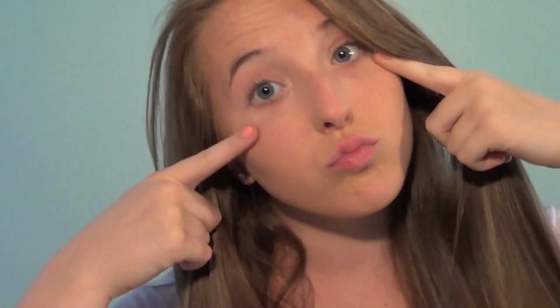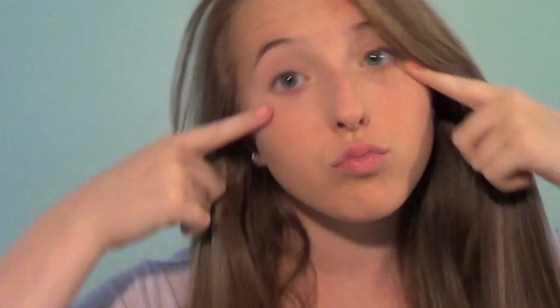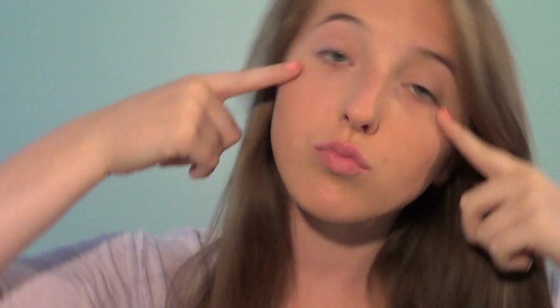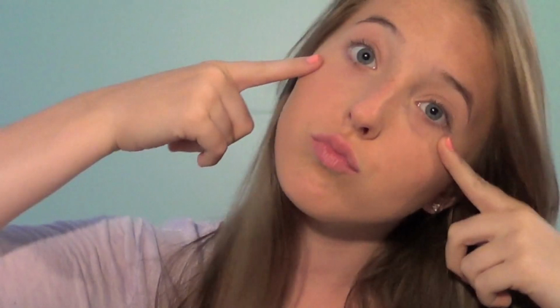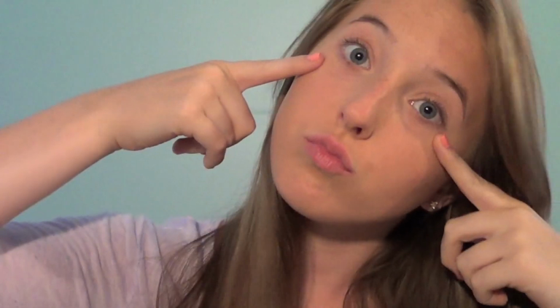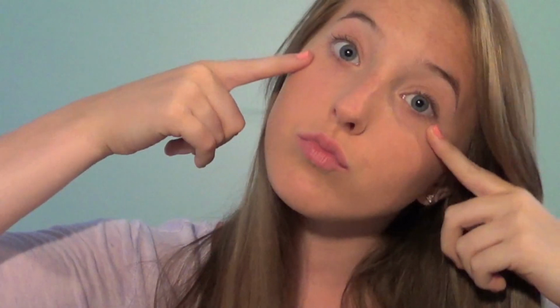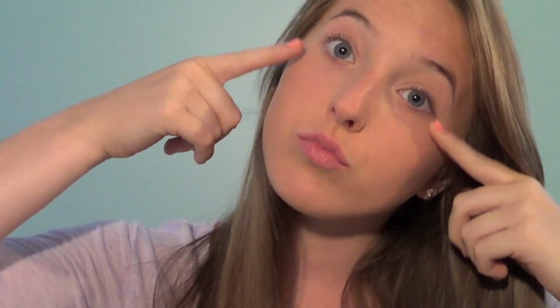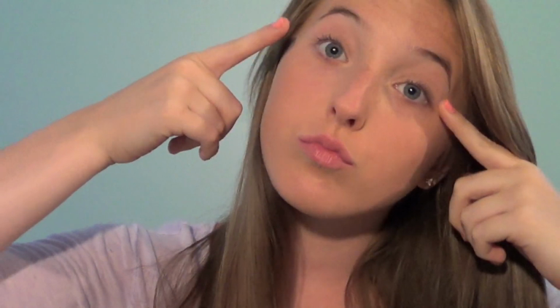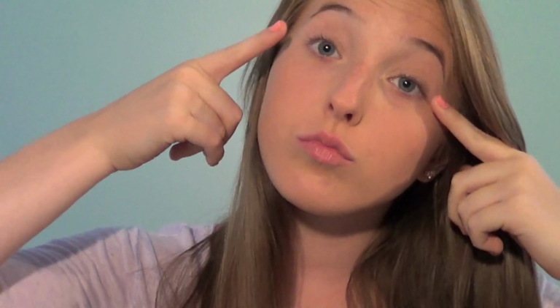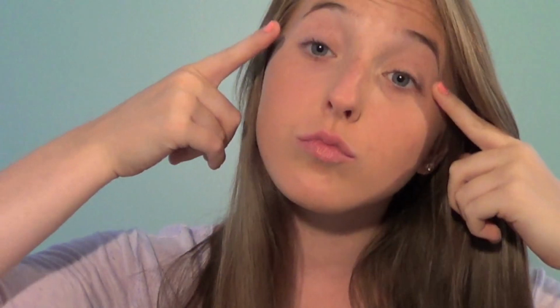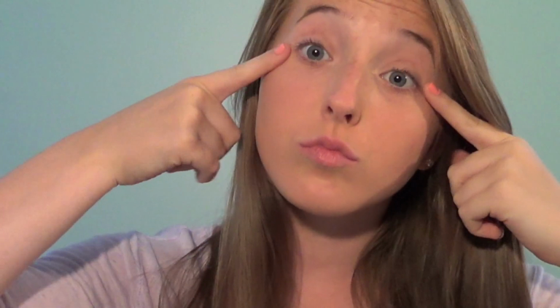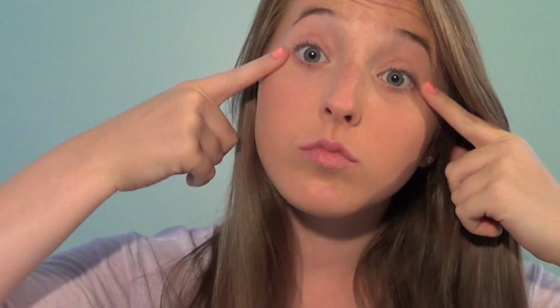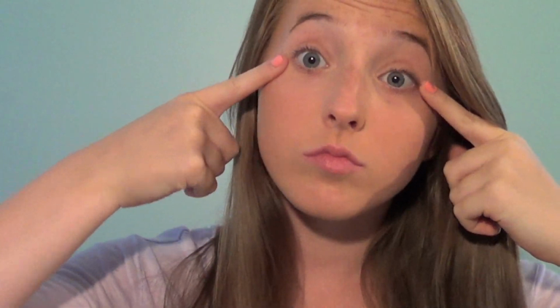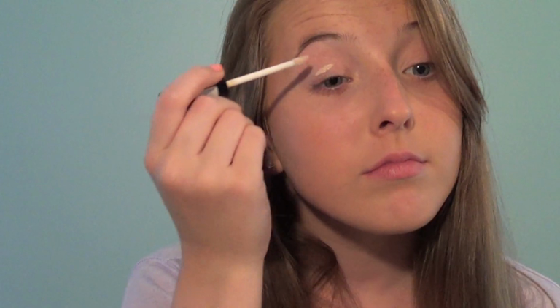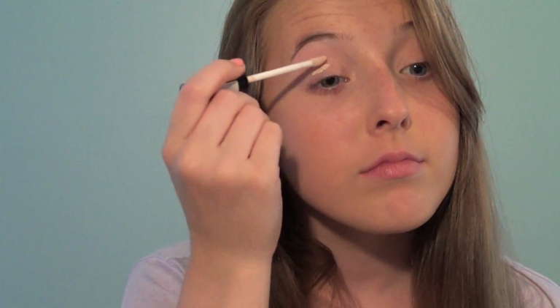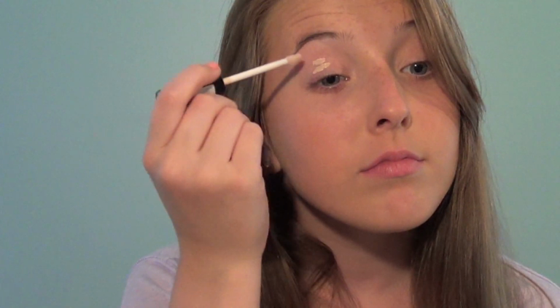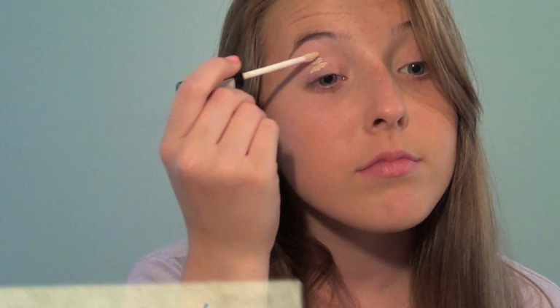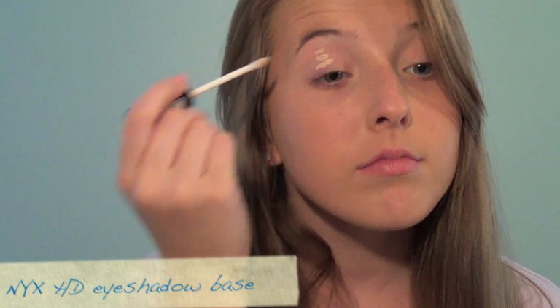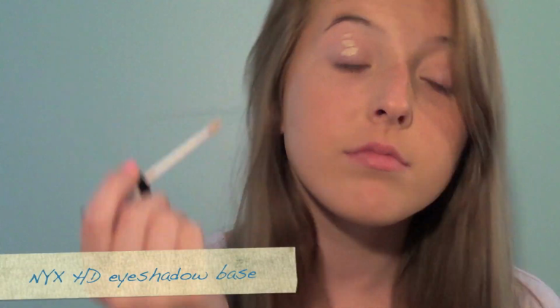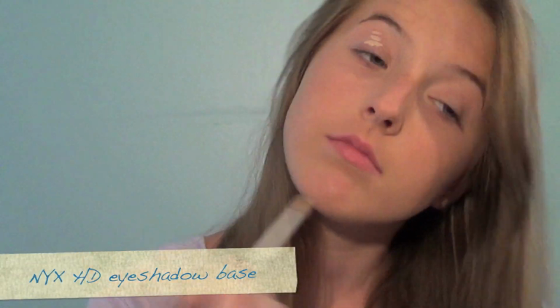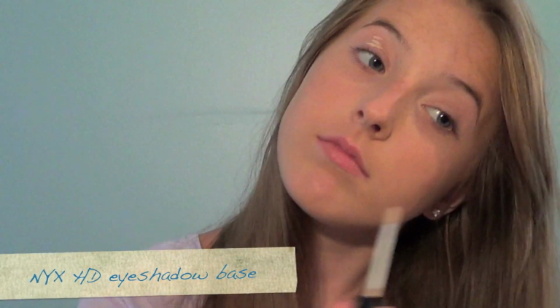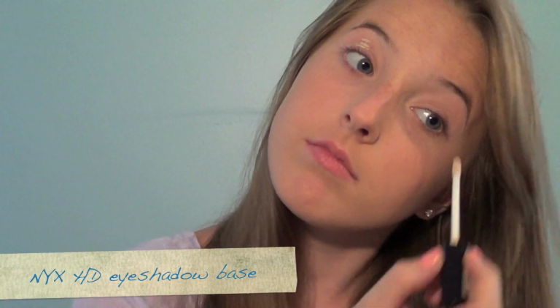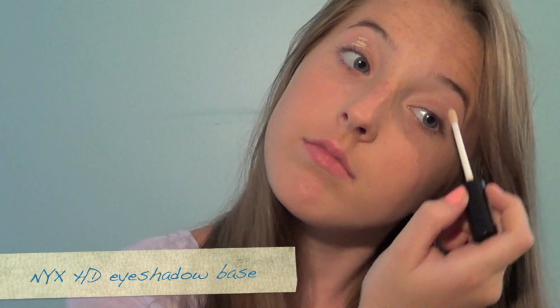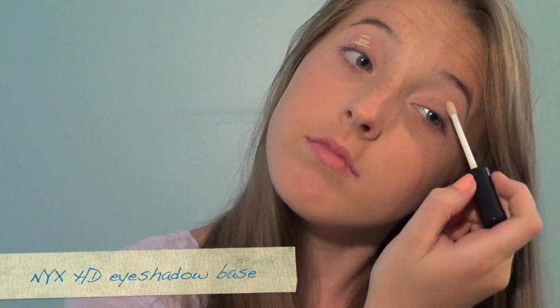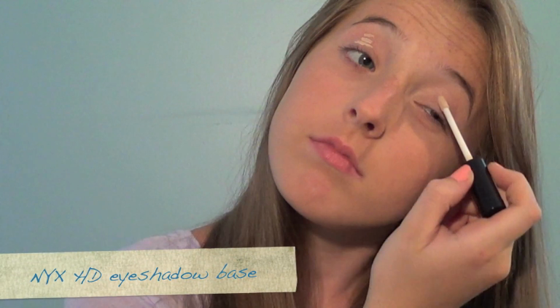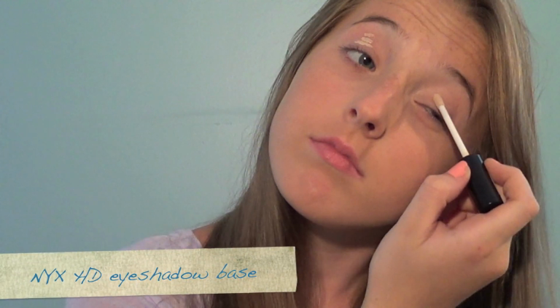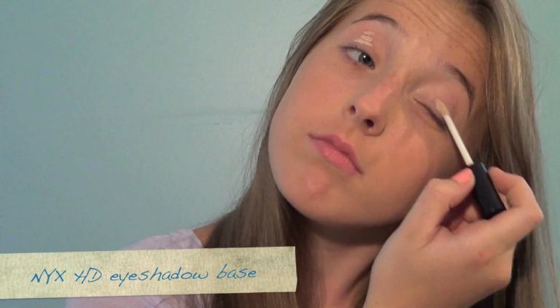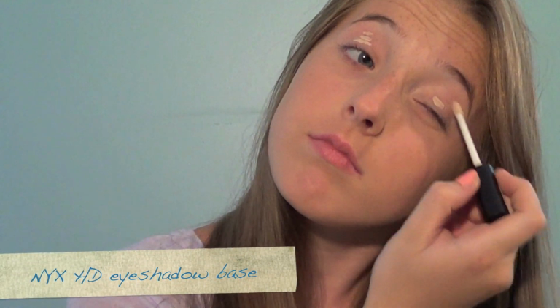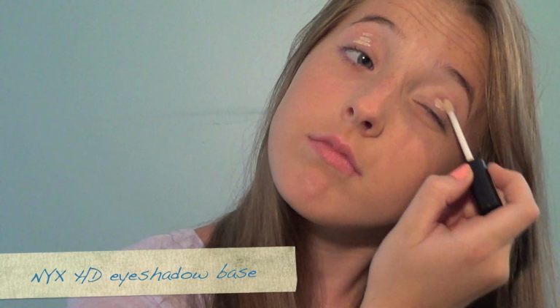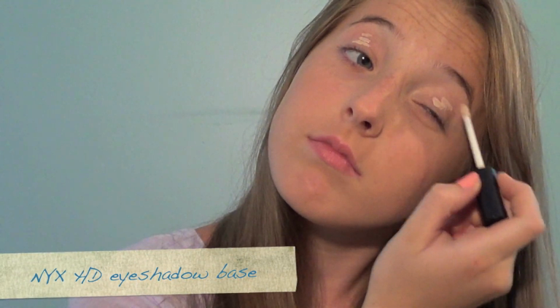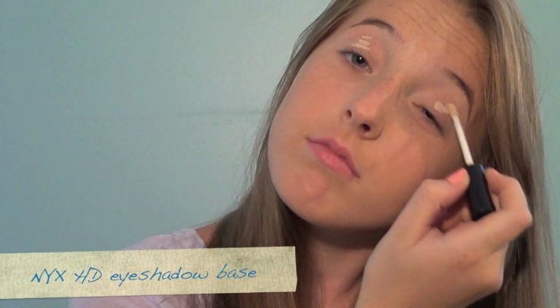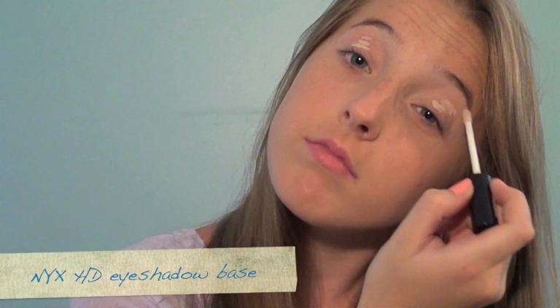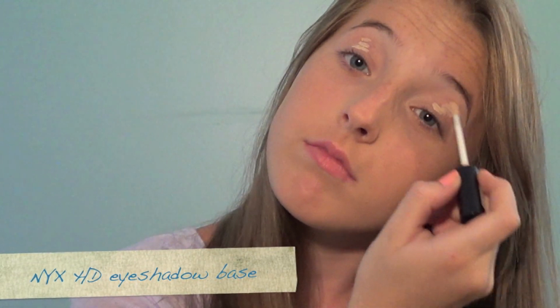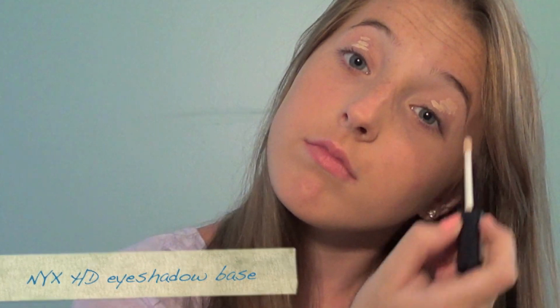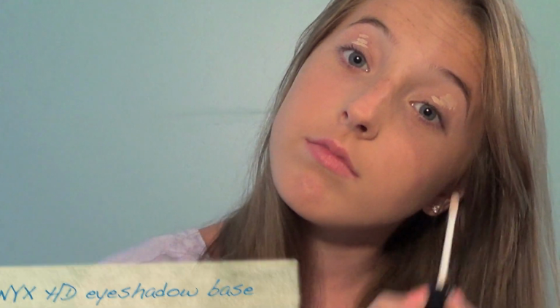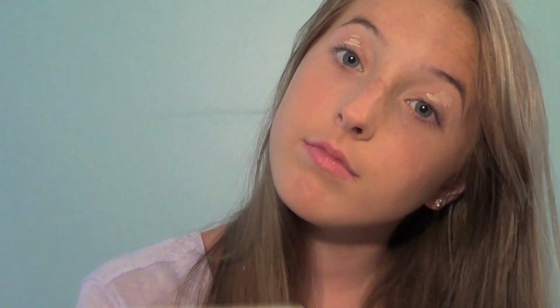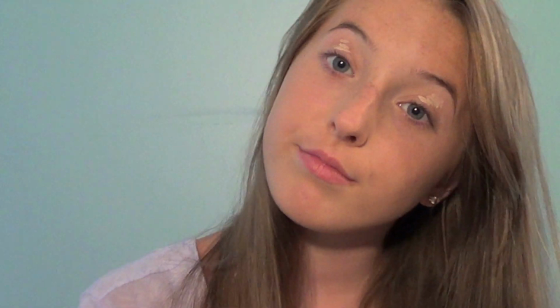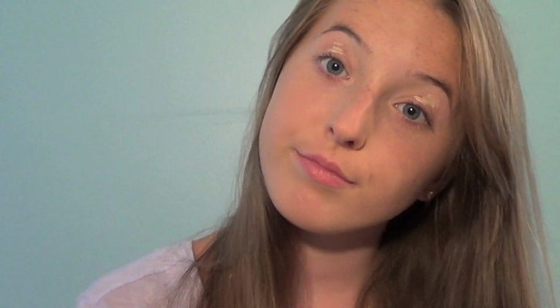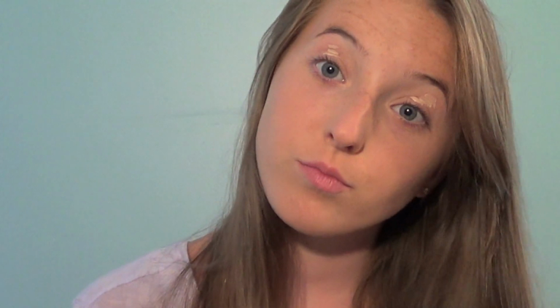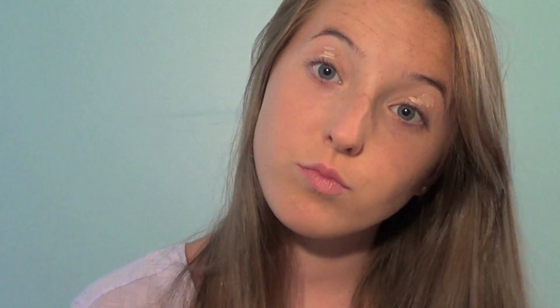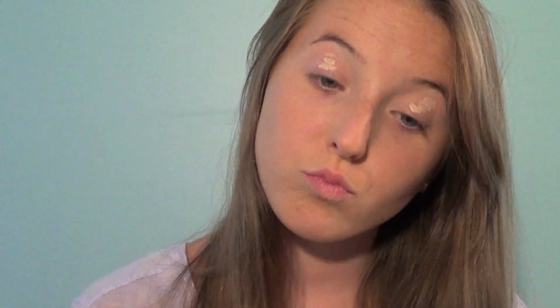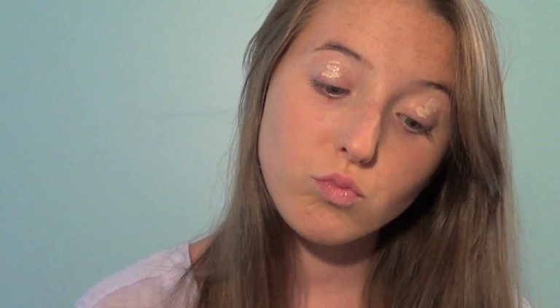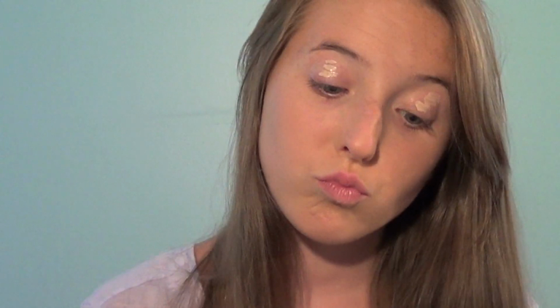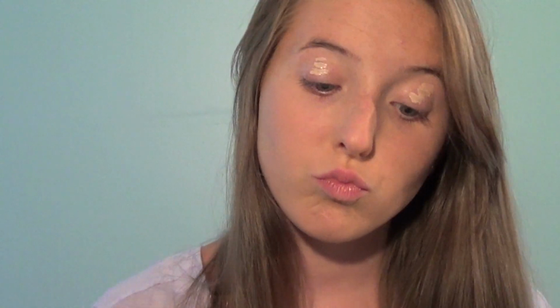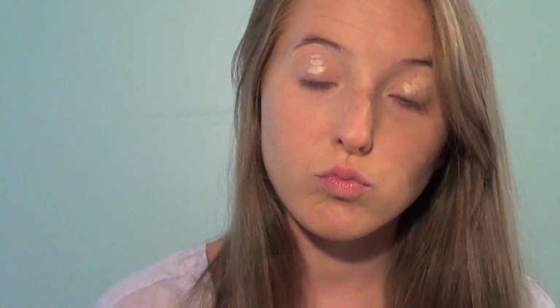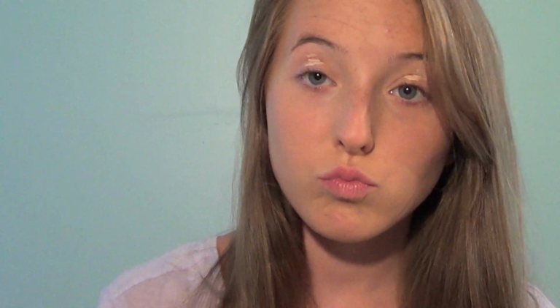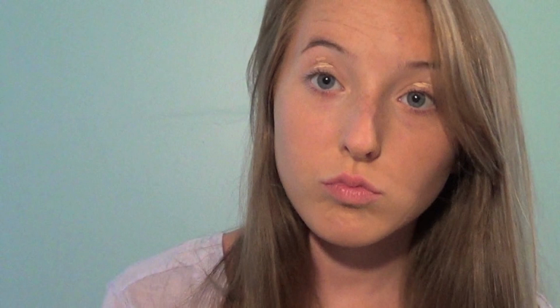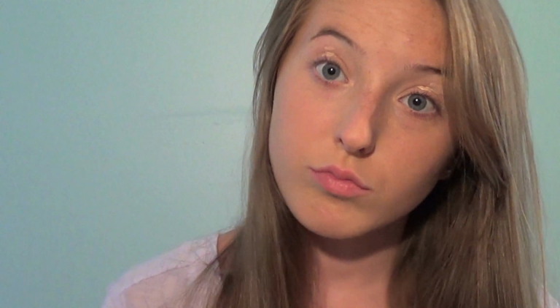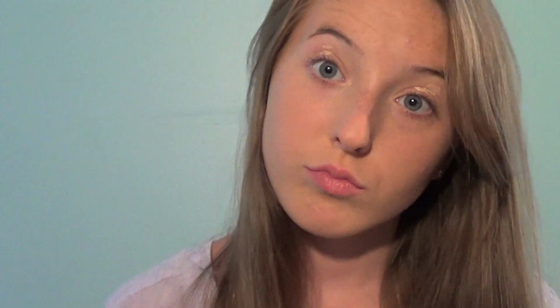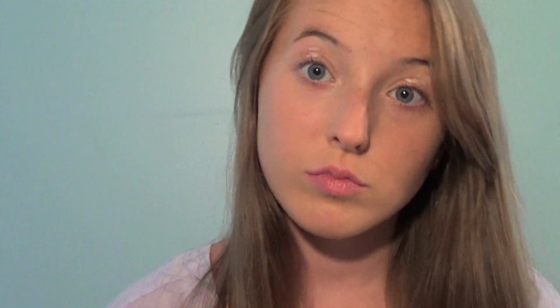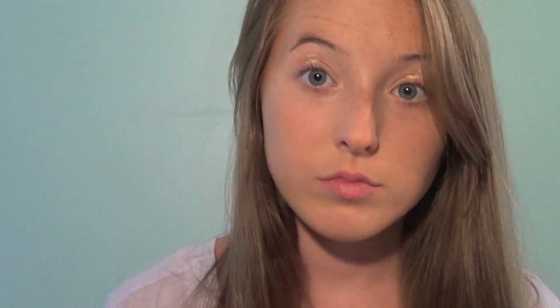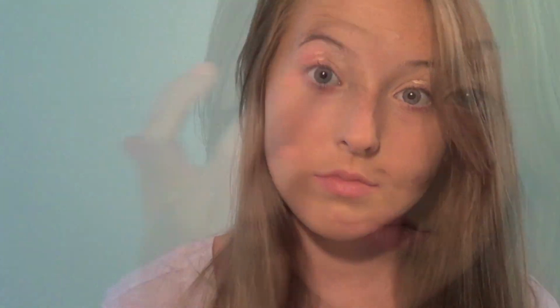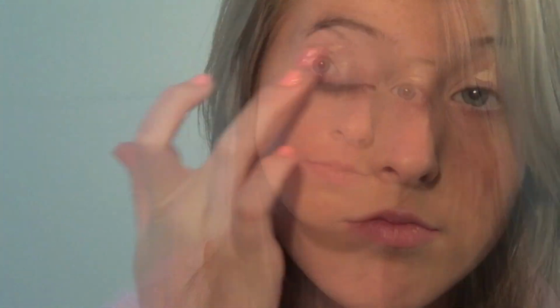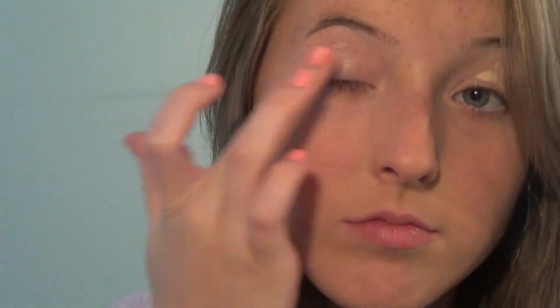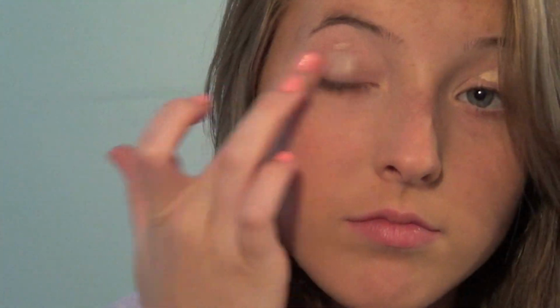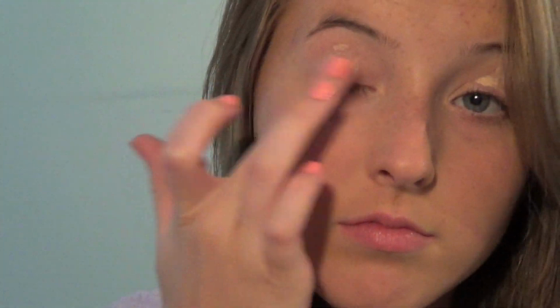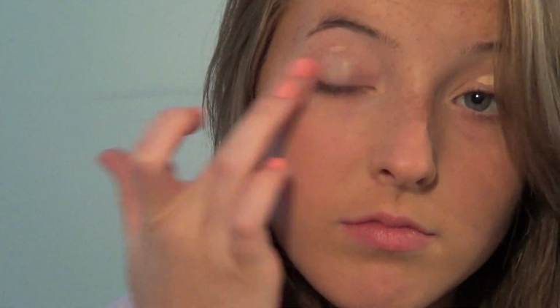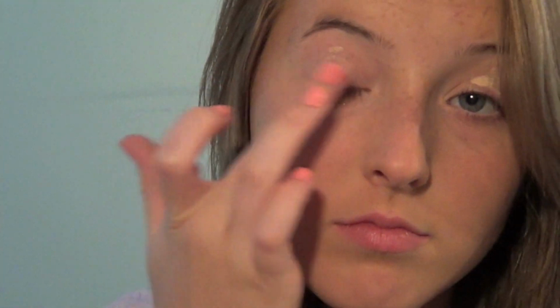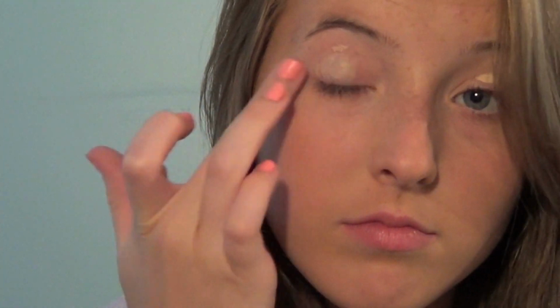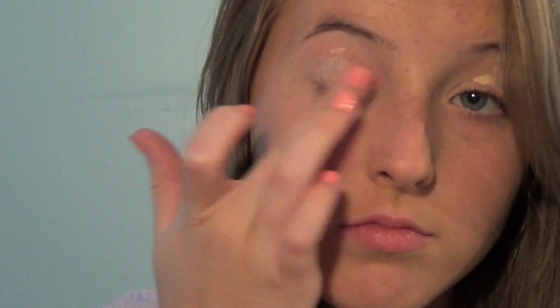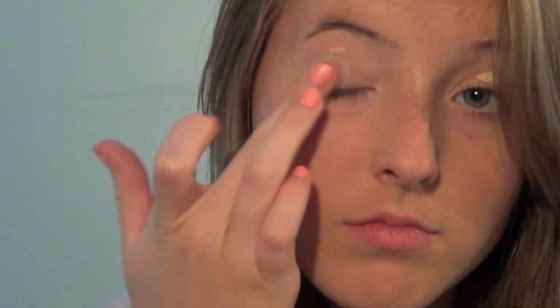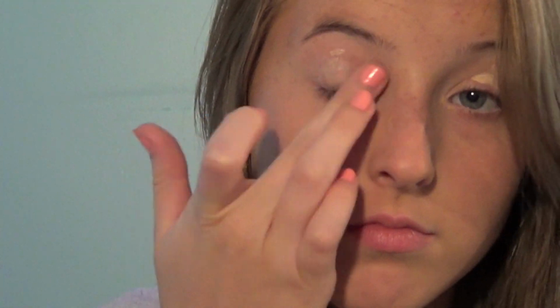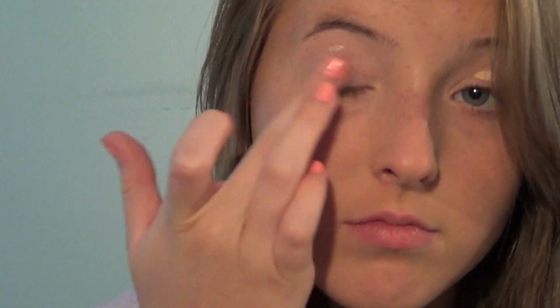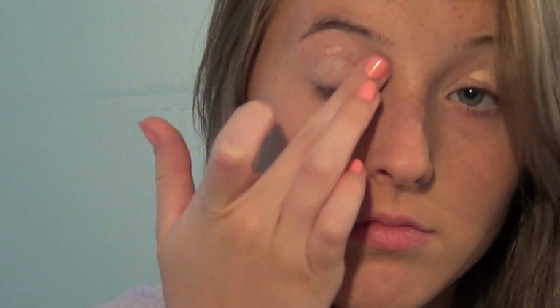Now for my eyes, I'm going to be priming my eyelids so my eyeshadow lasts all day.